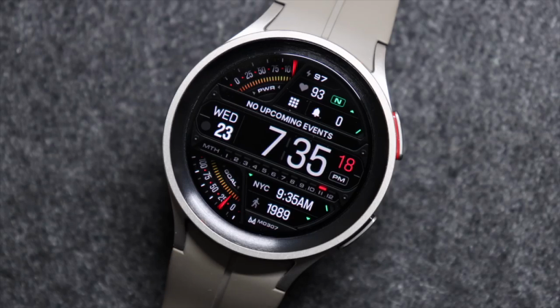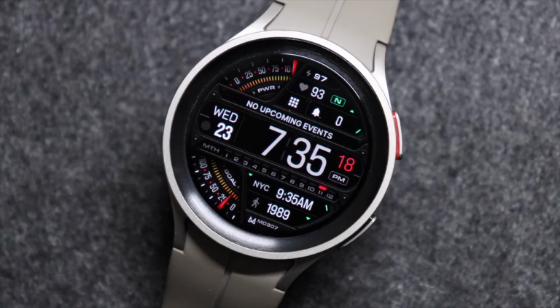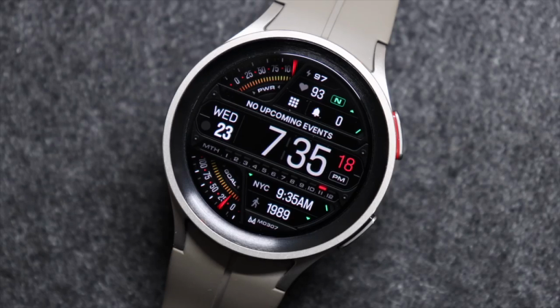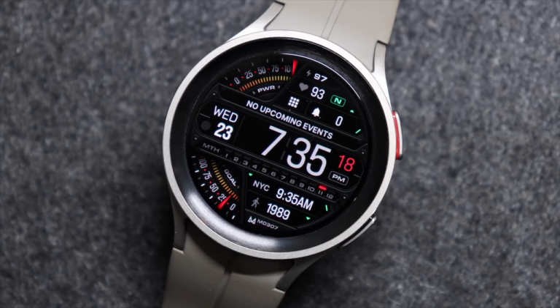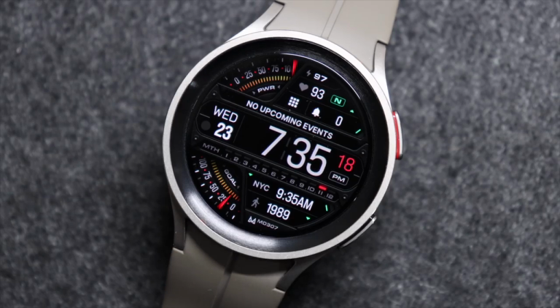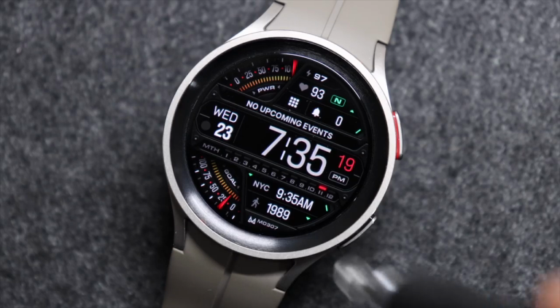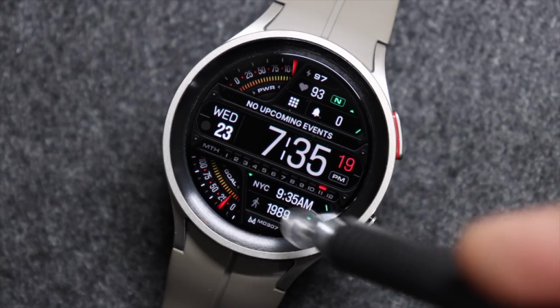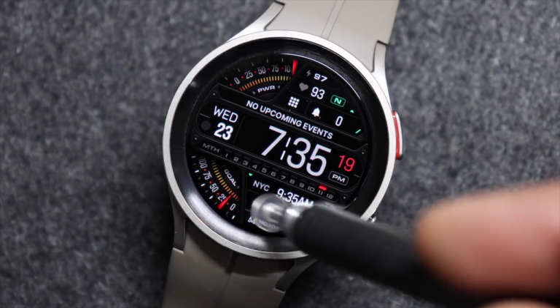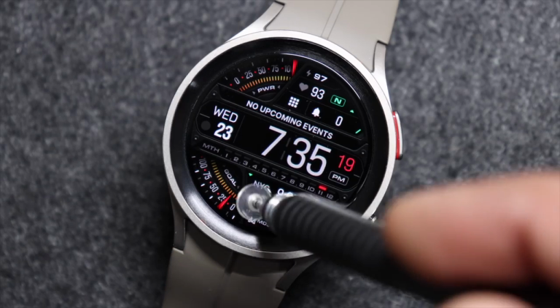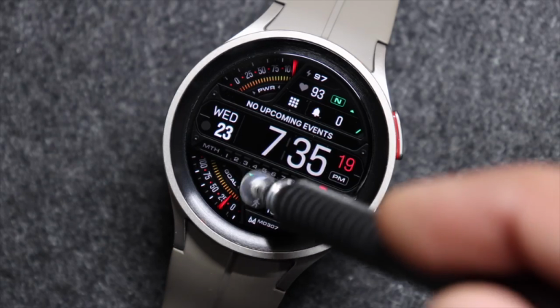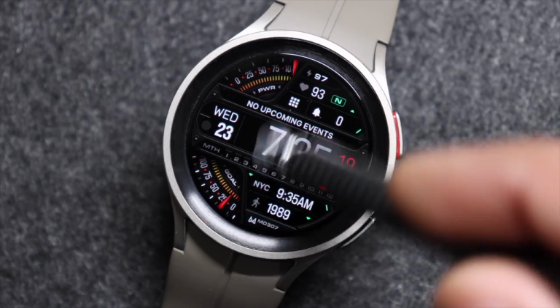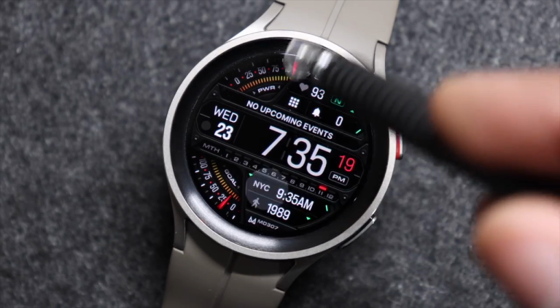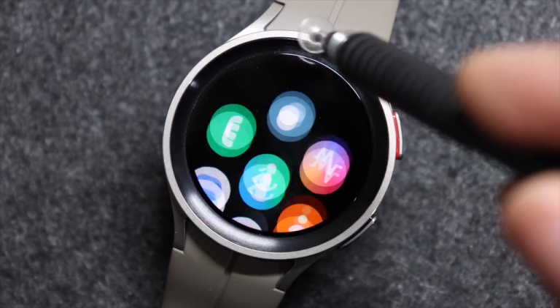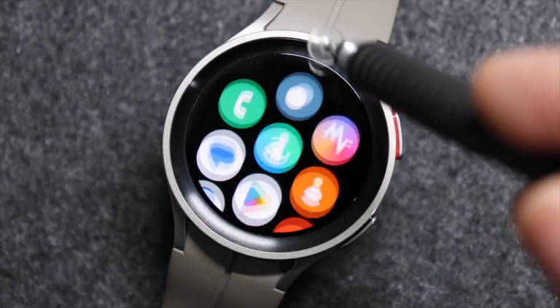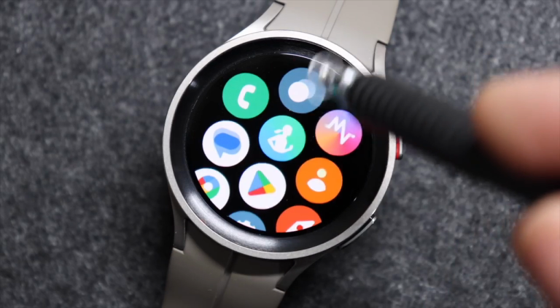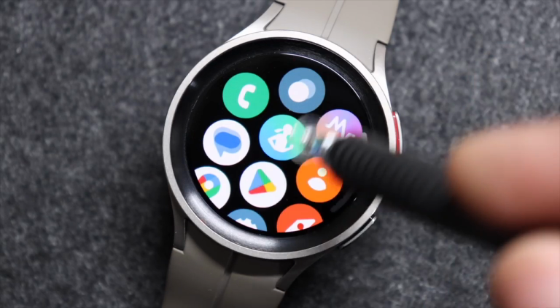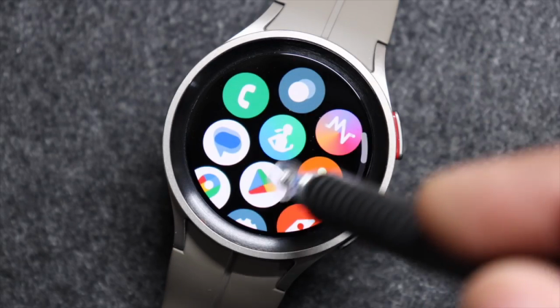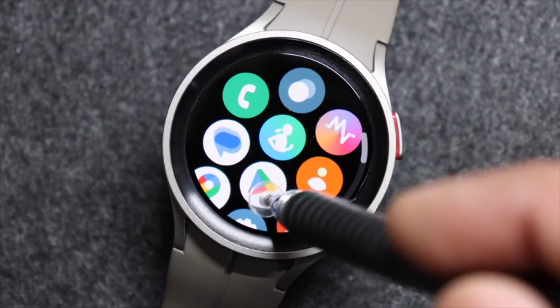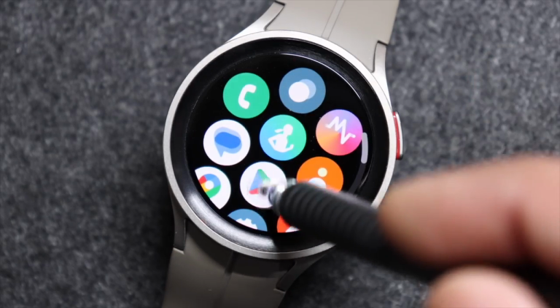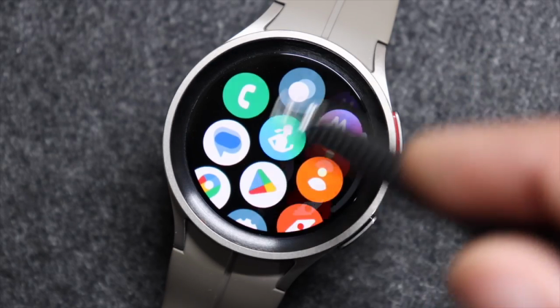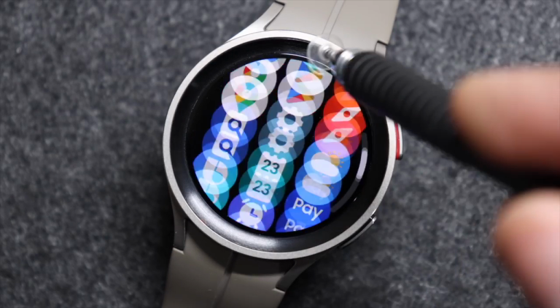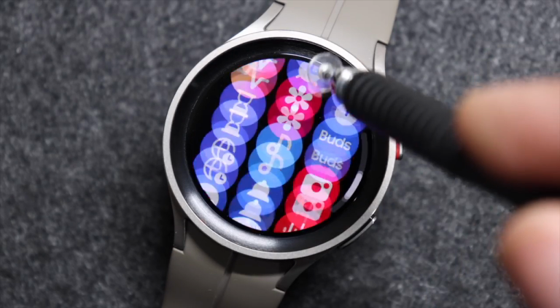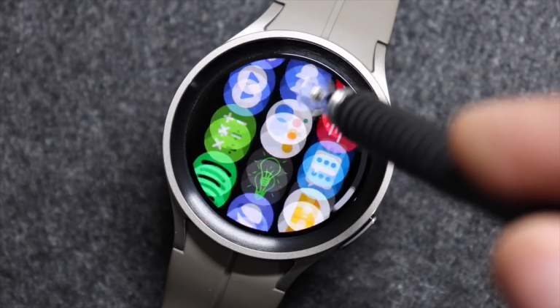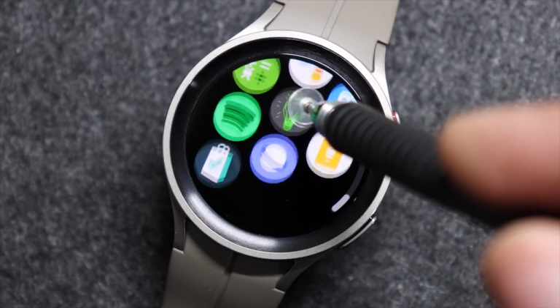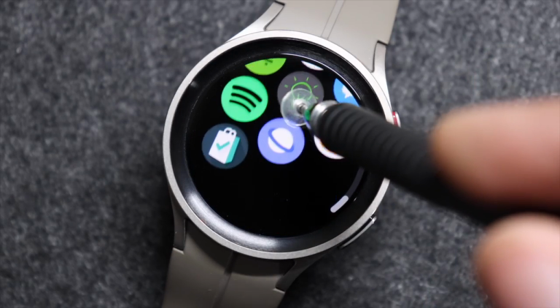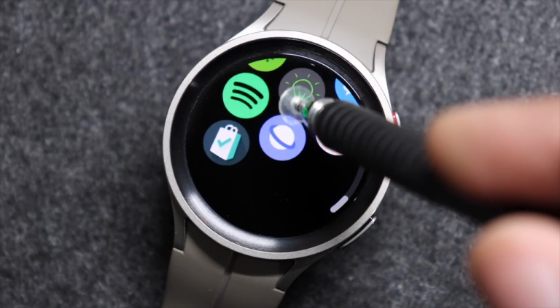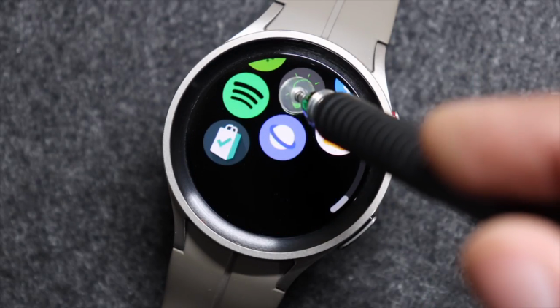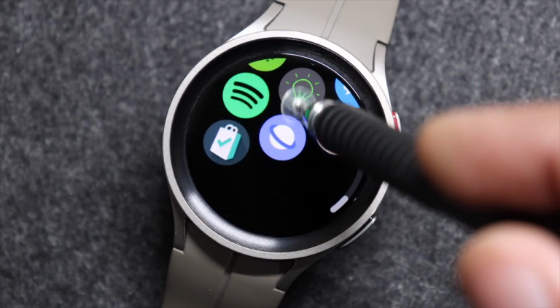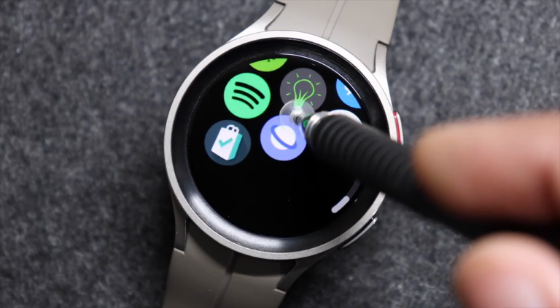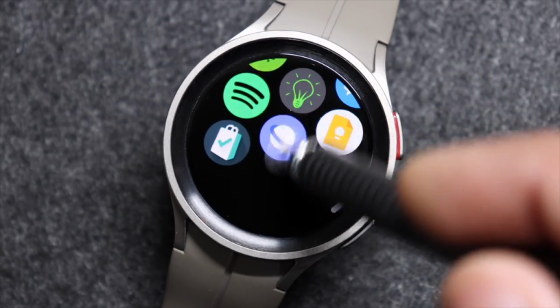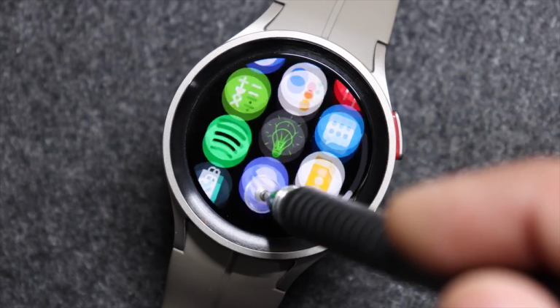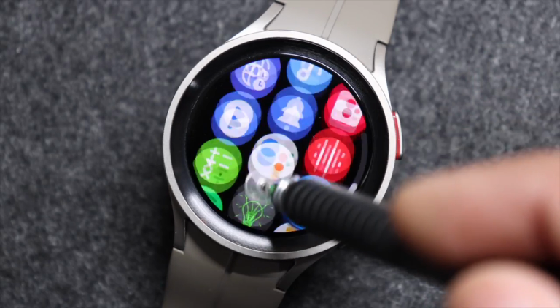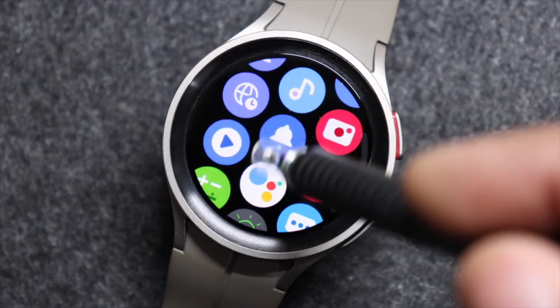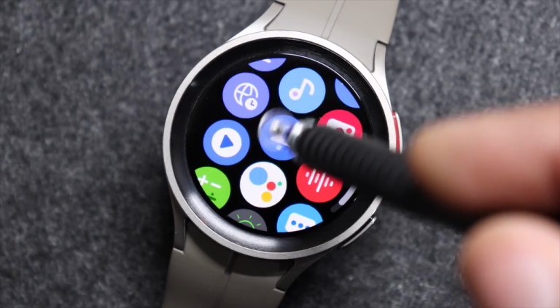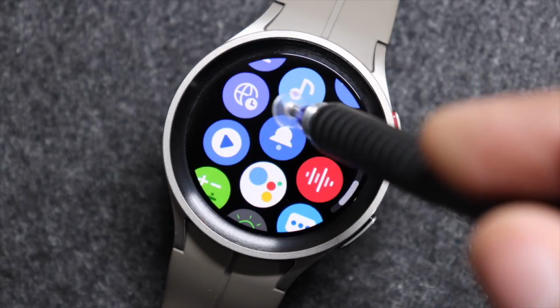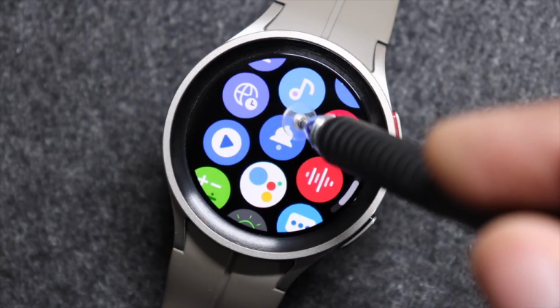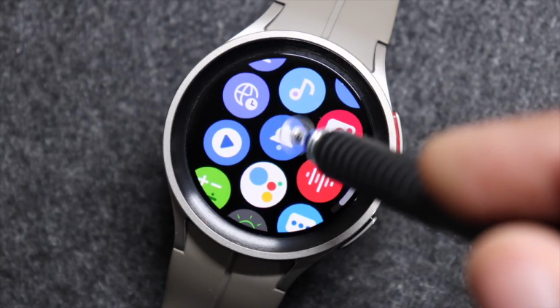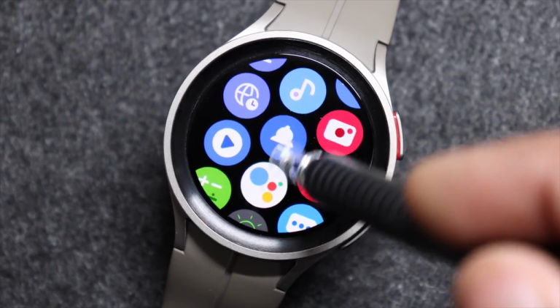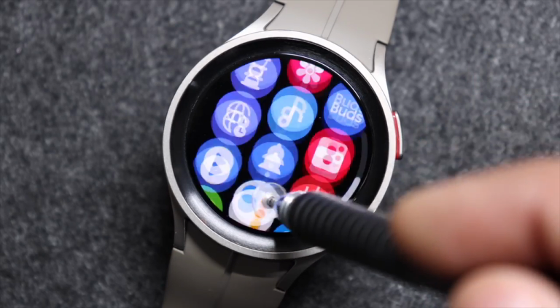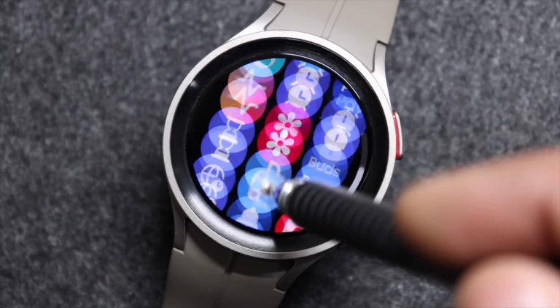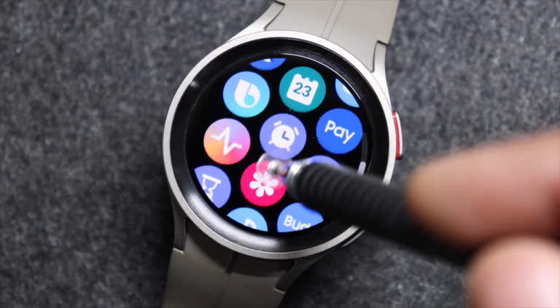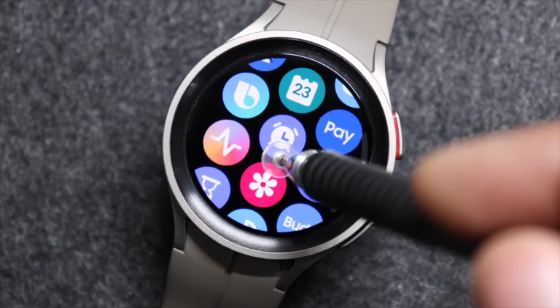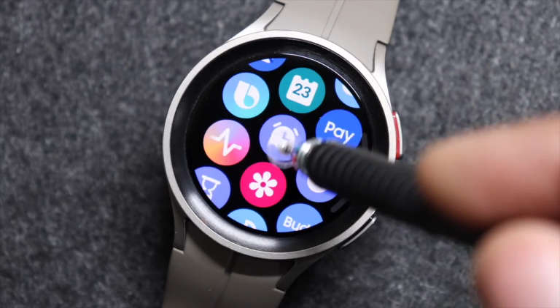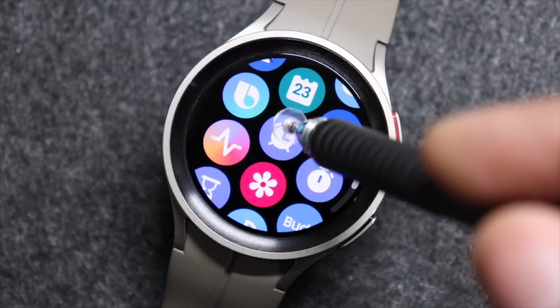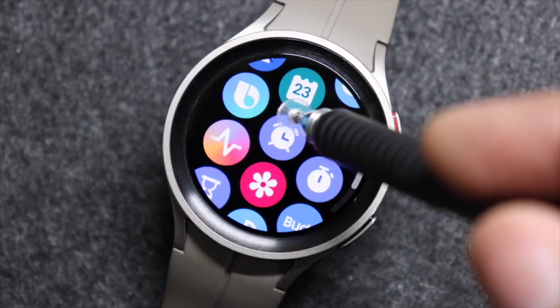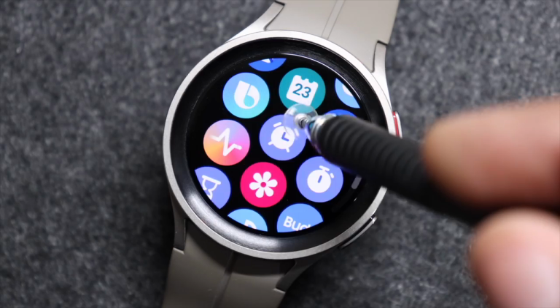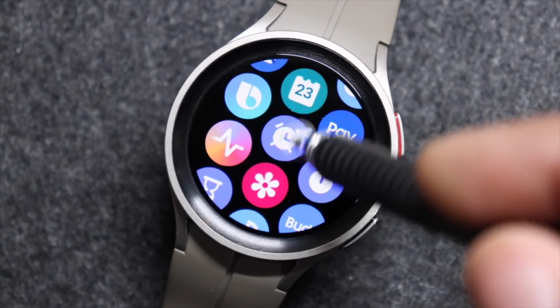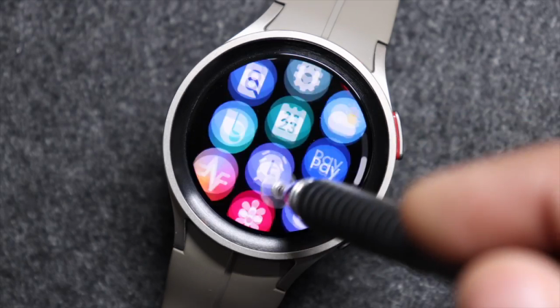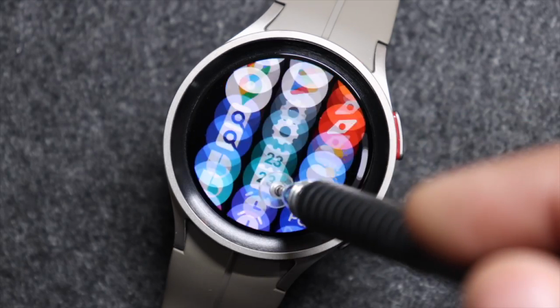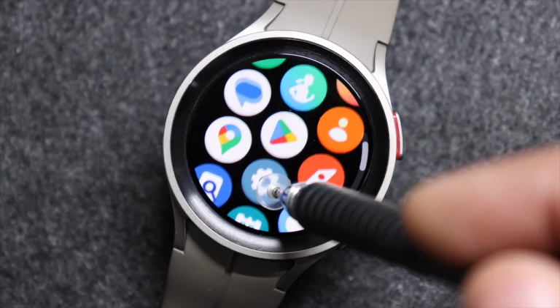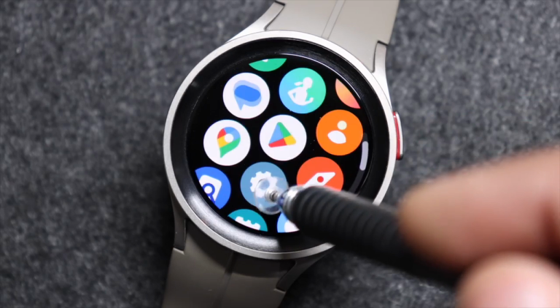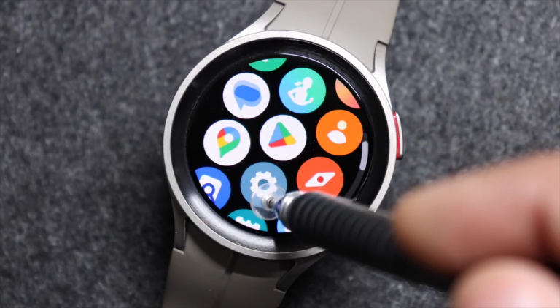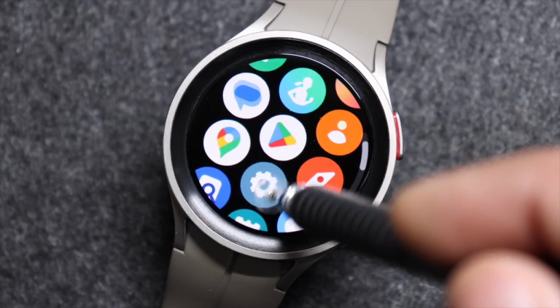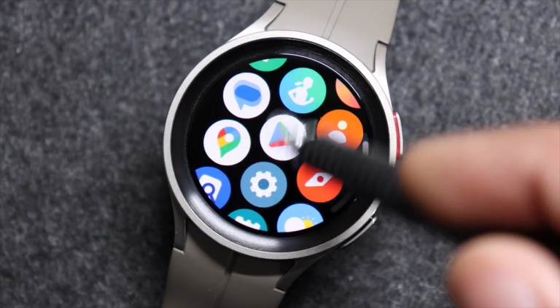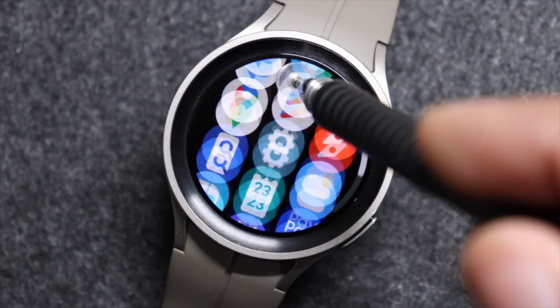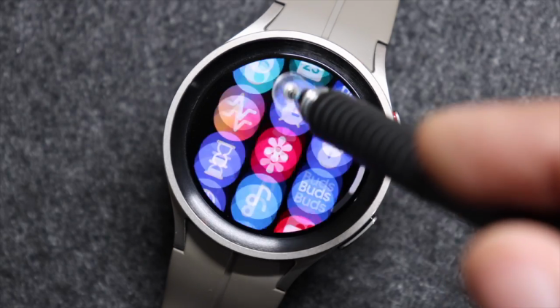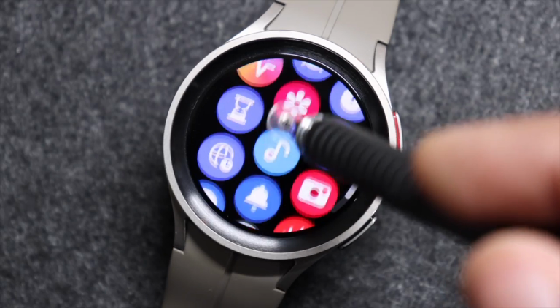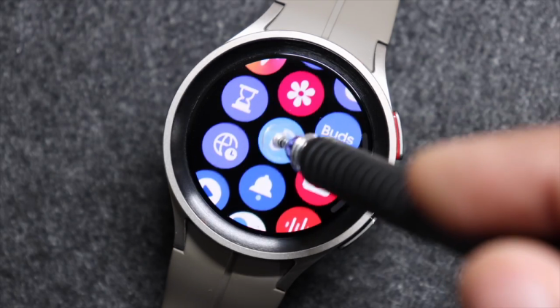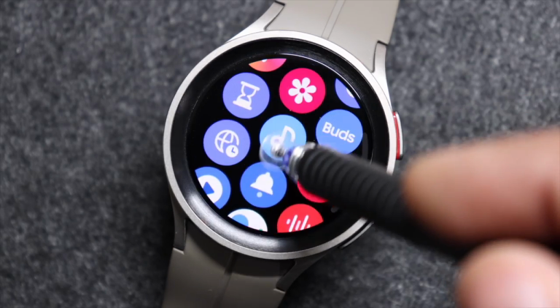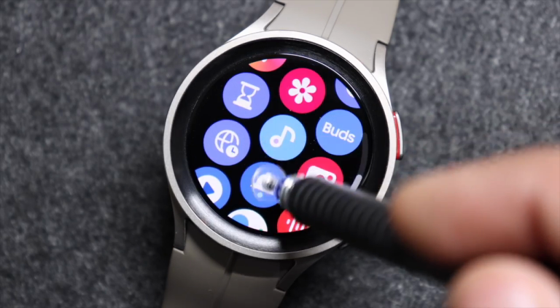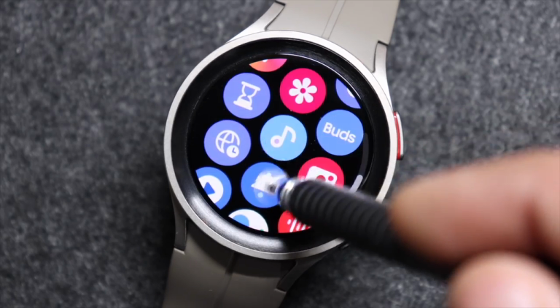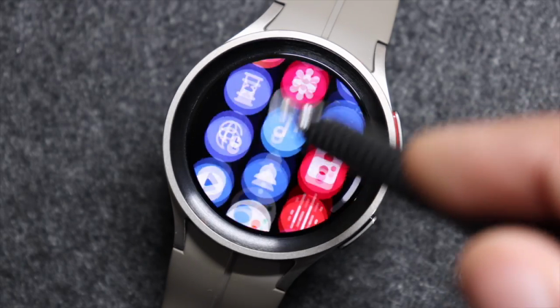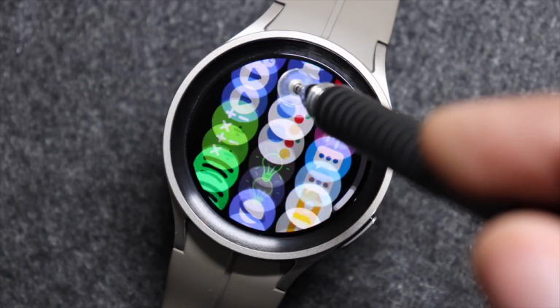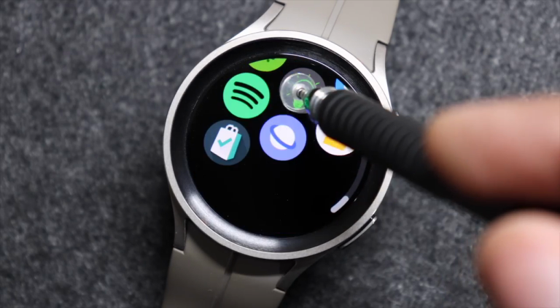Hi everyone and welcome back. These are the five apps that you should have for your Samsung Galaxy Watch 5 and Watch 5 Pro.